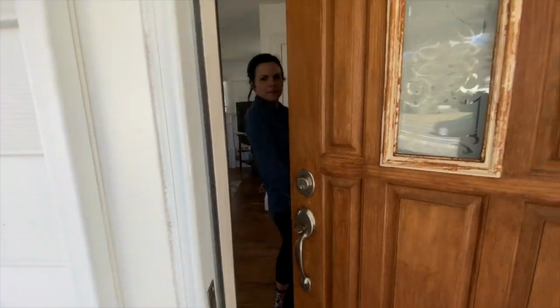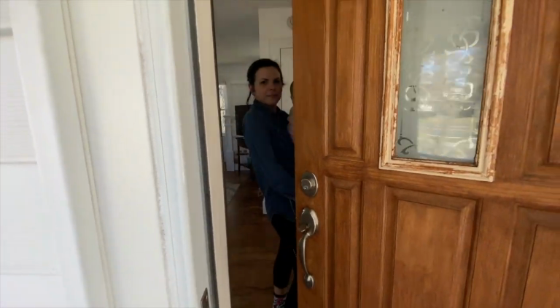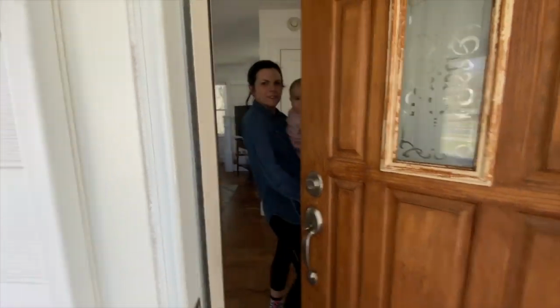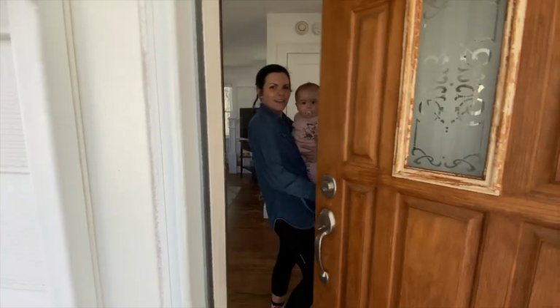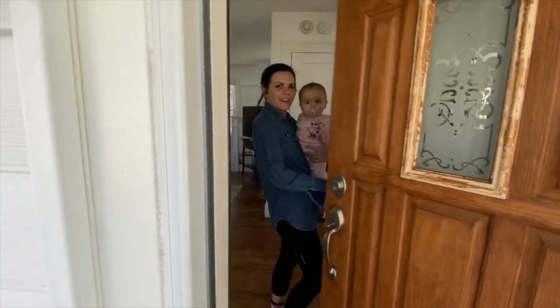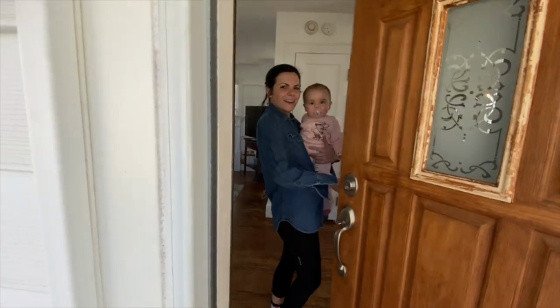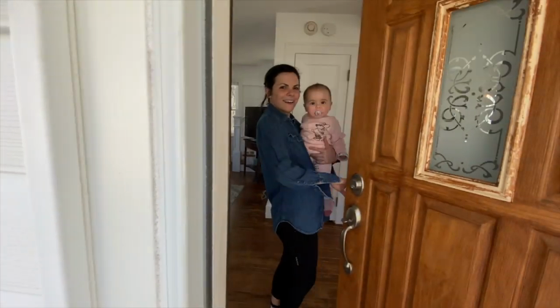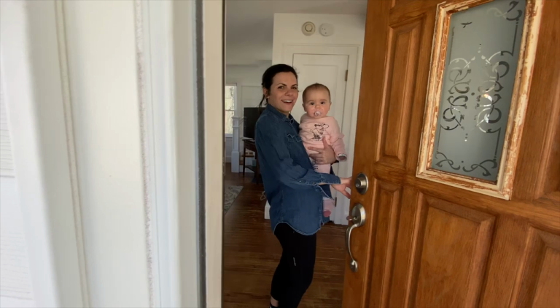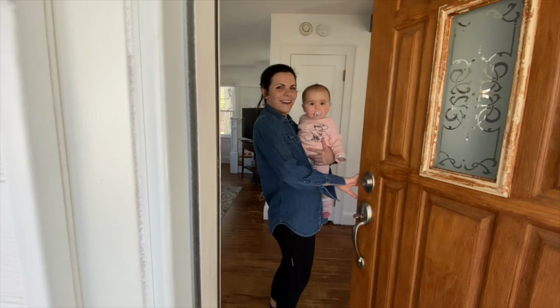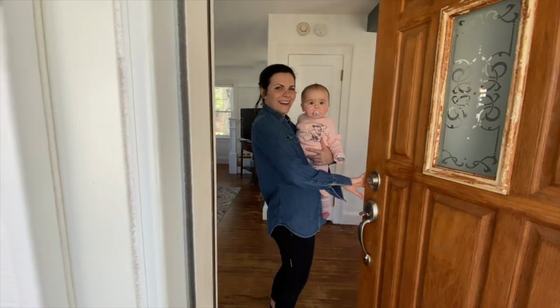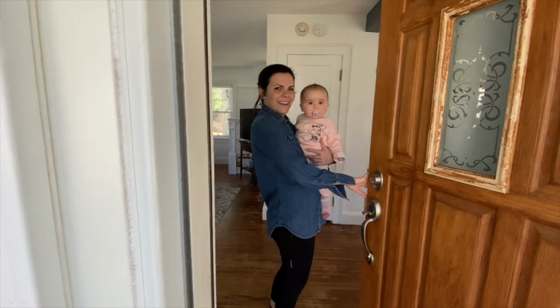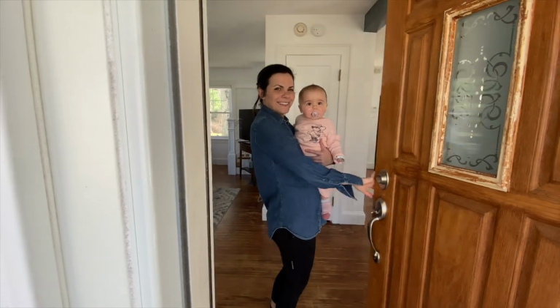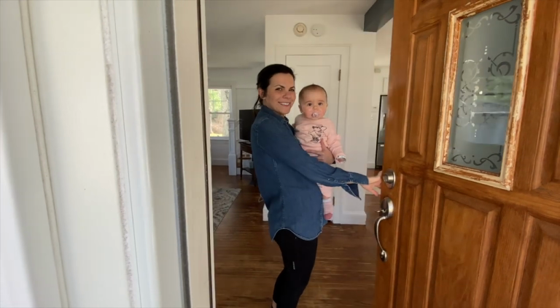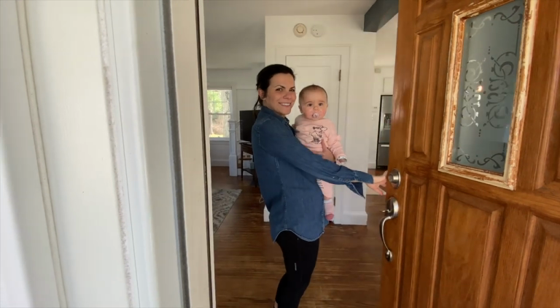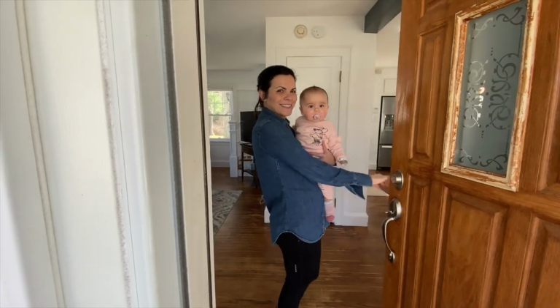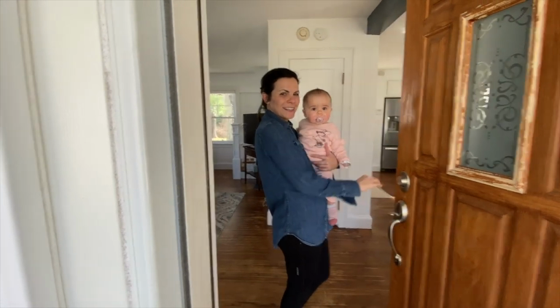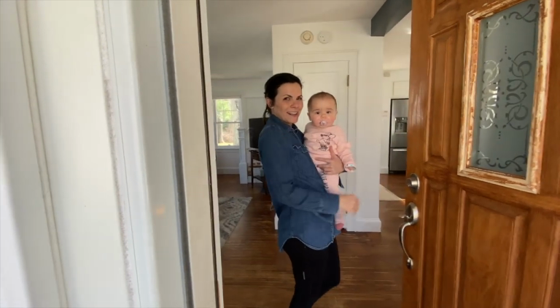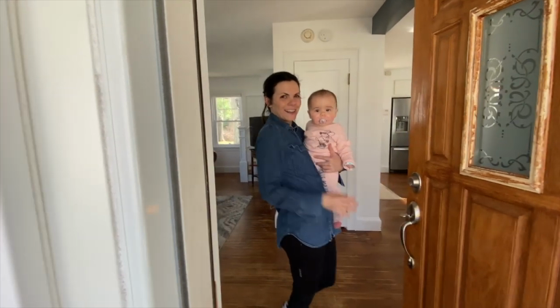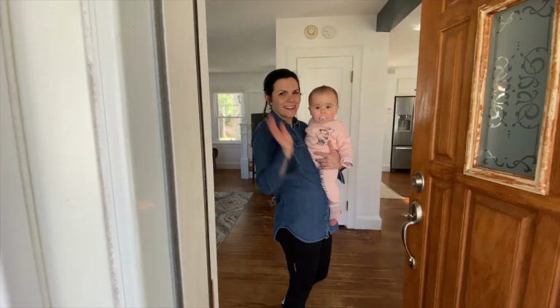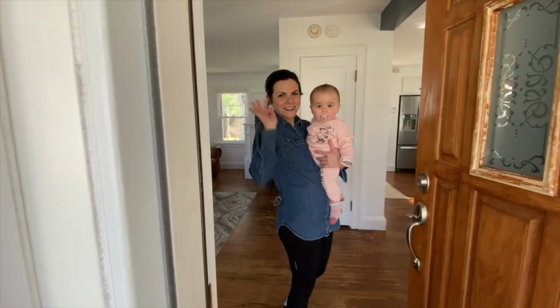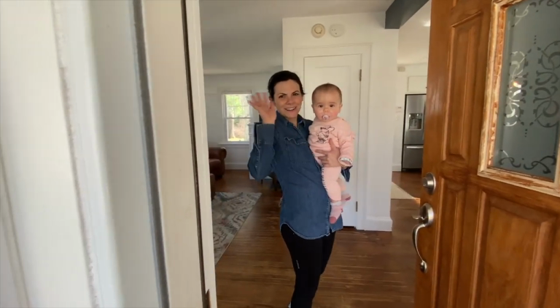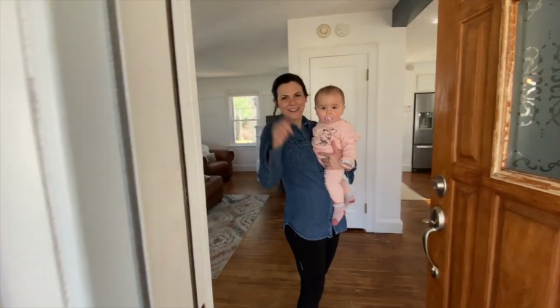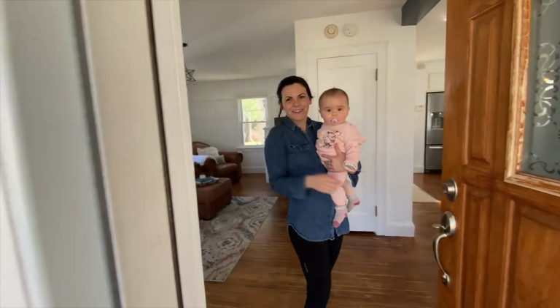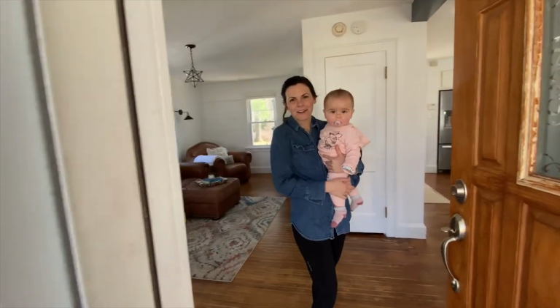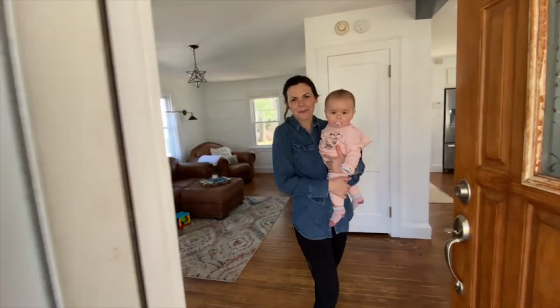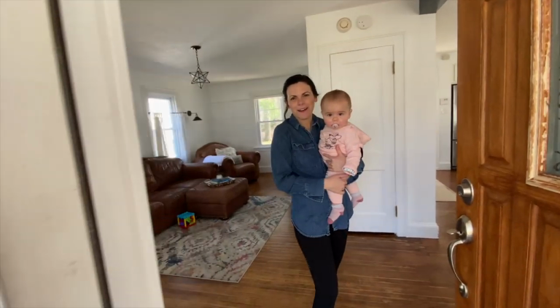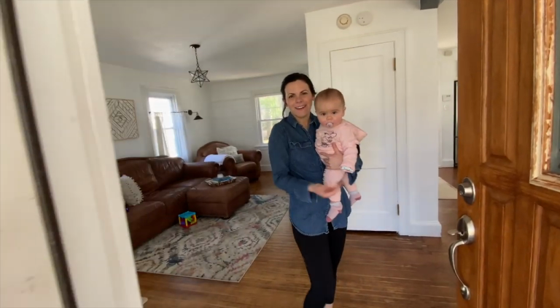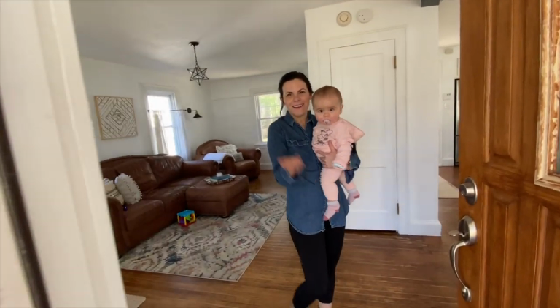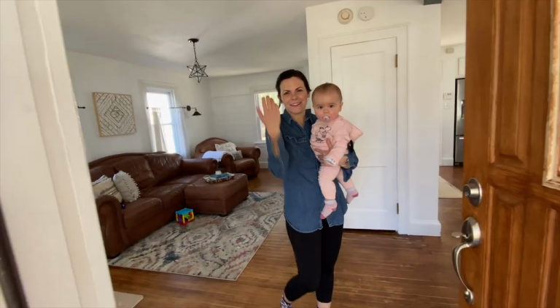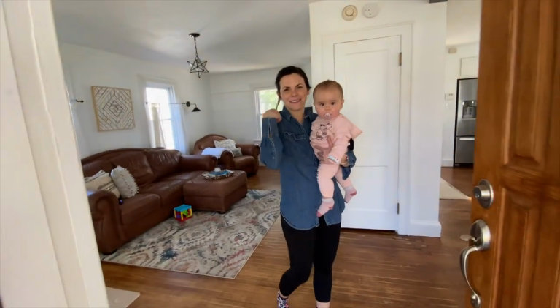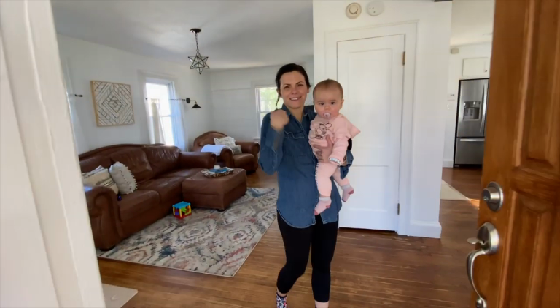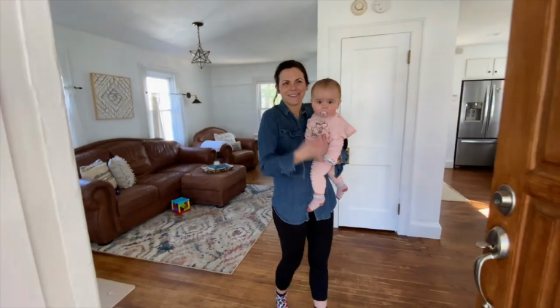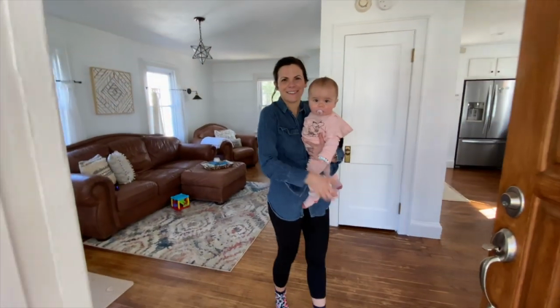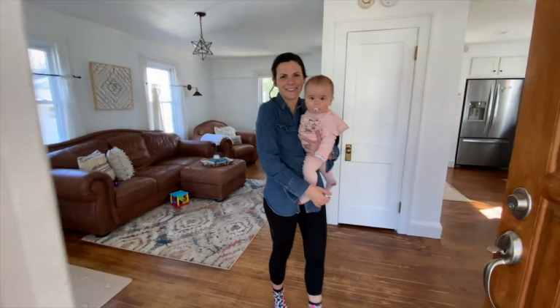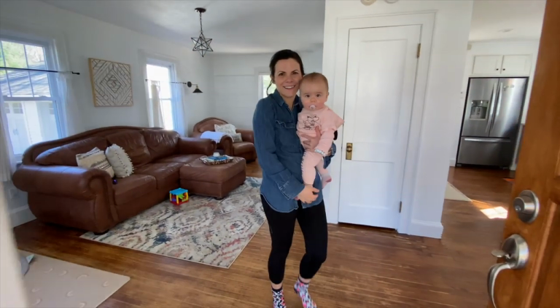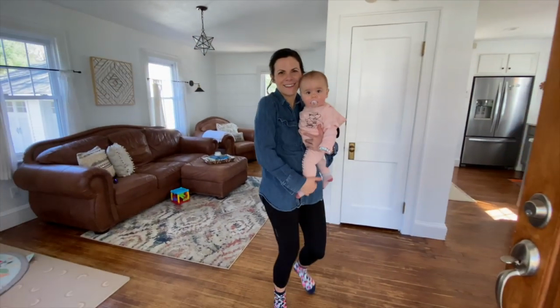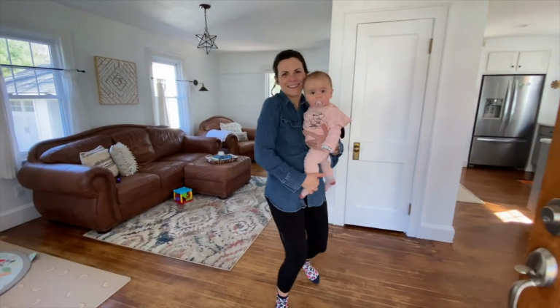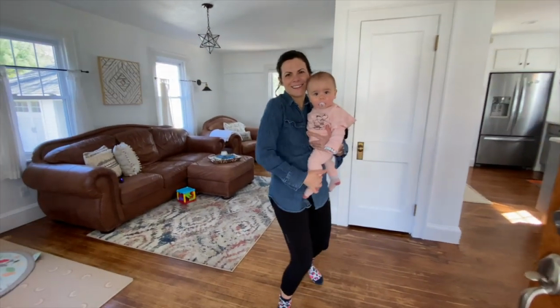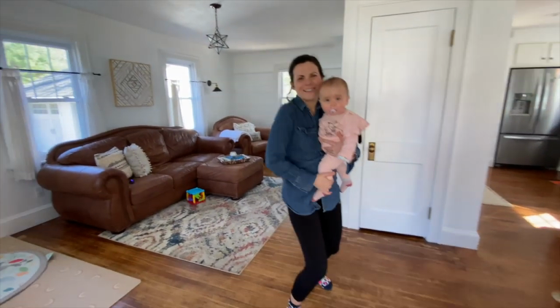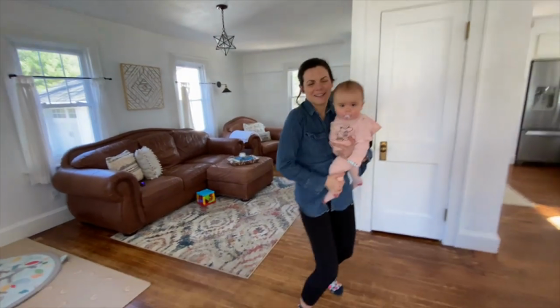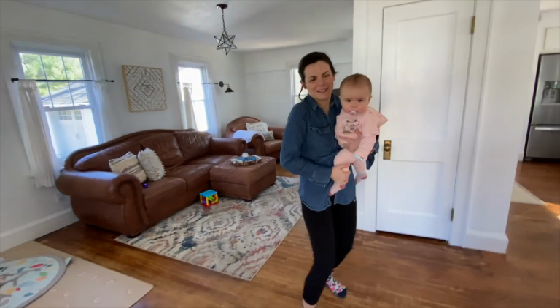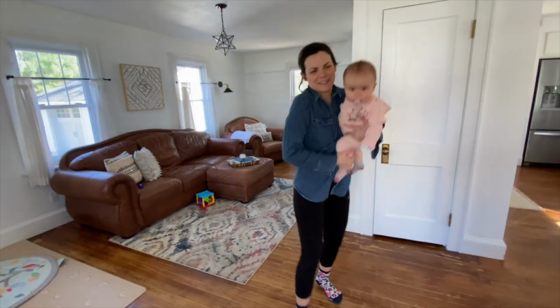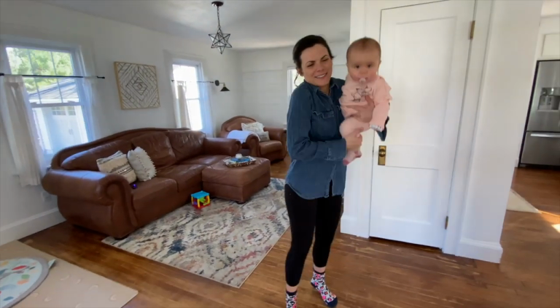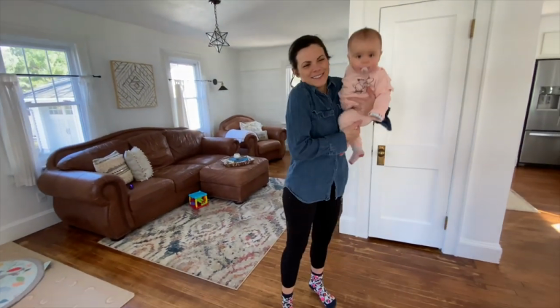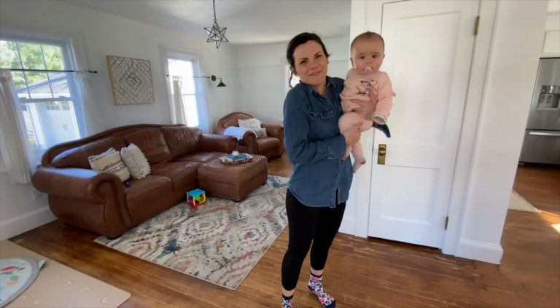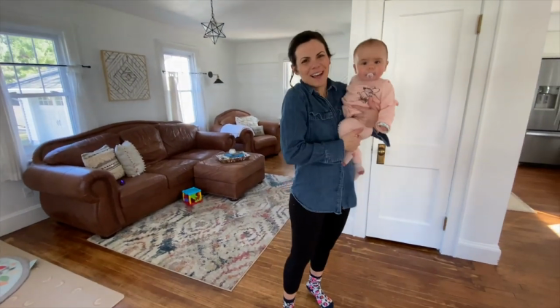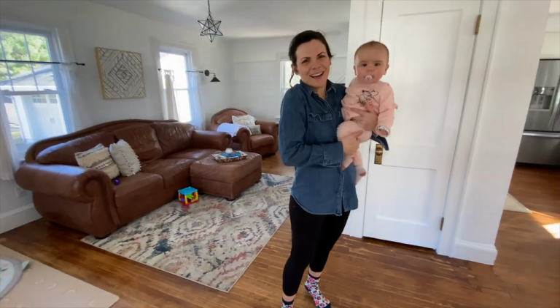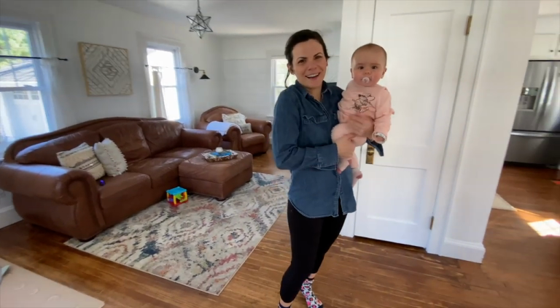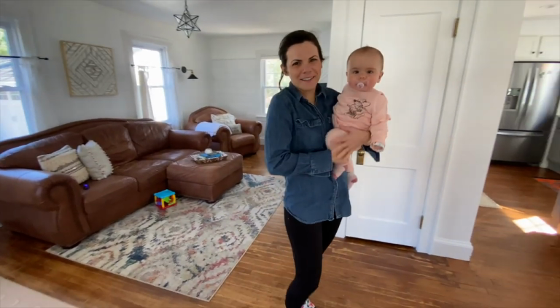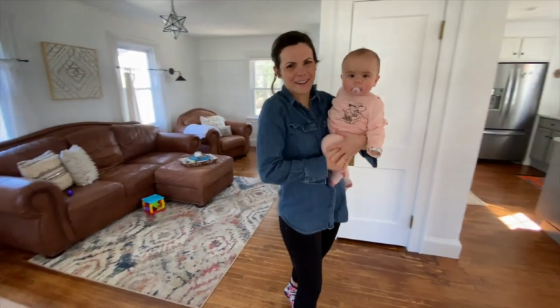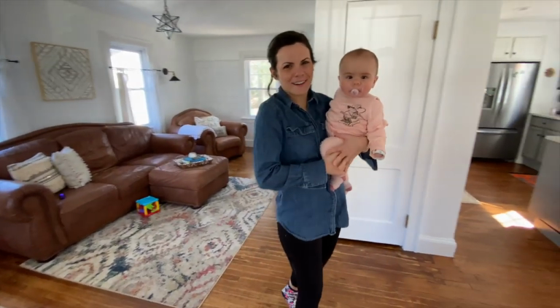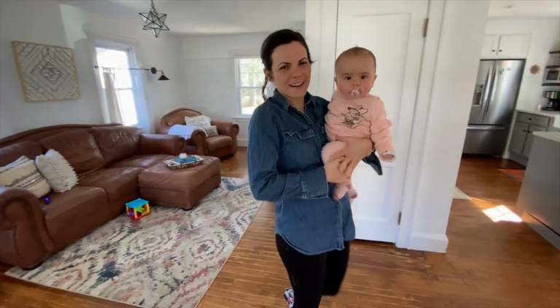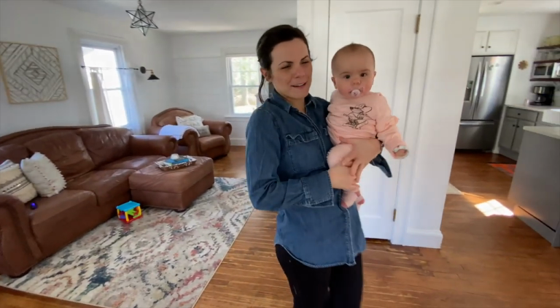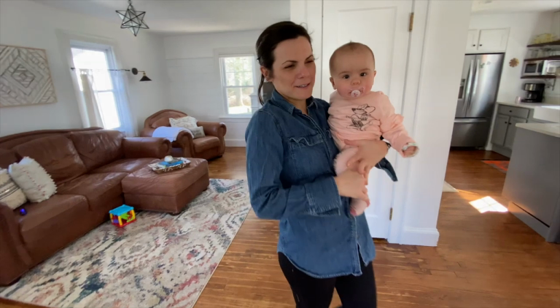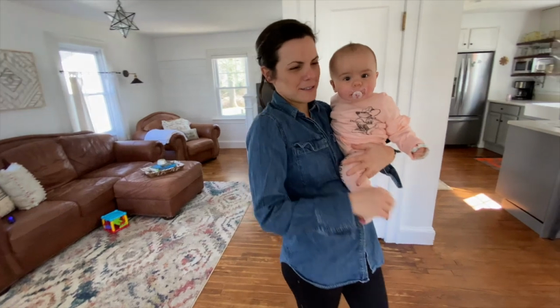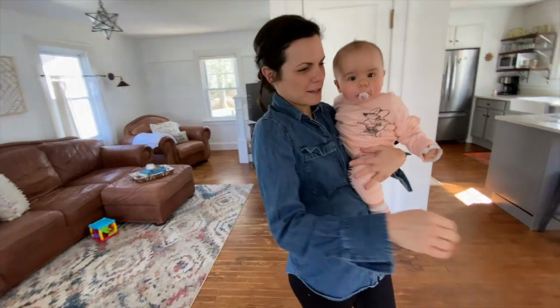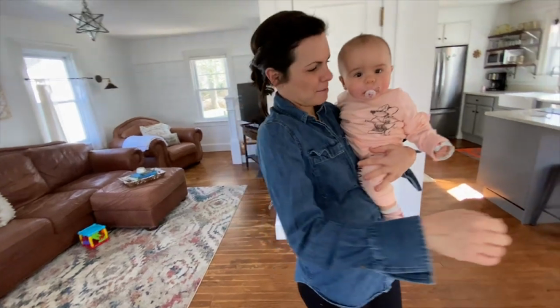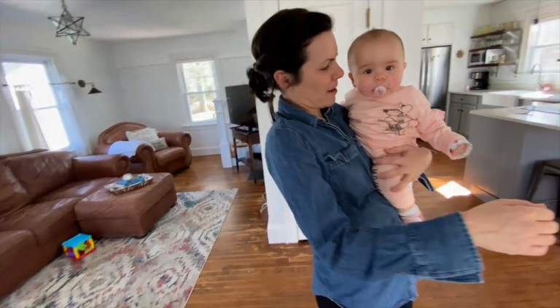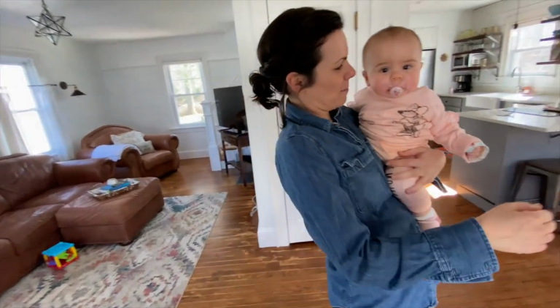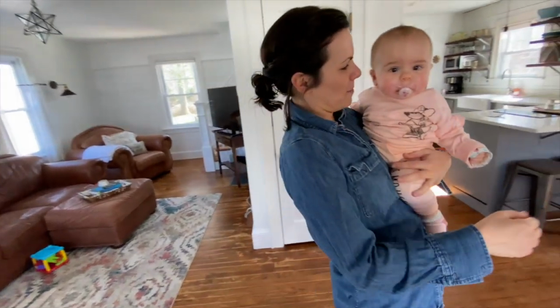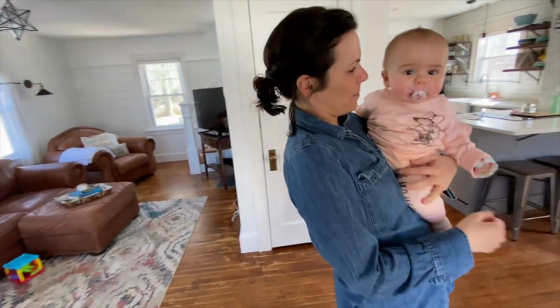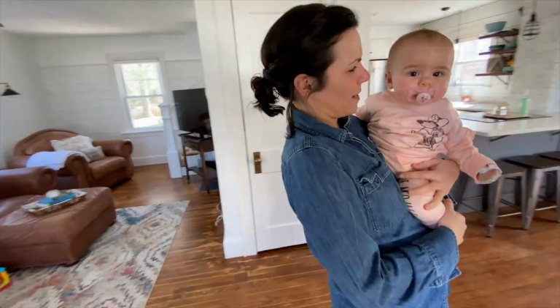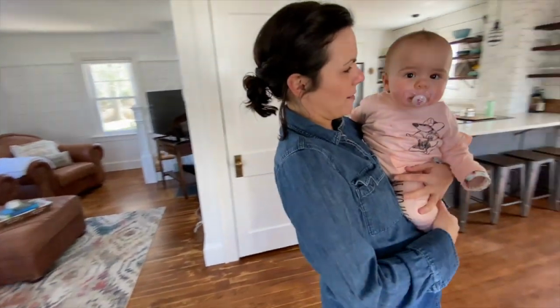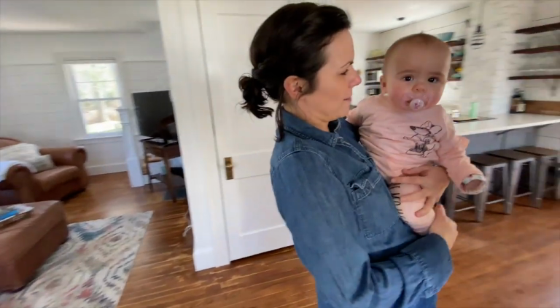Hey guys! Come on in. This is my house — our house — the Hale People house.